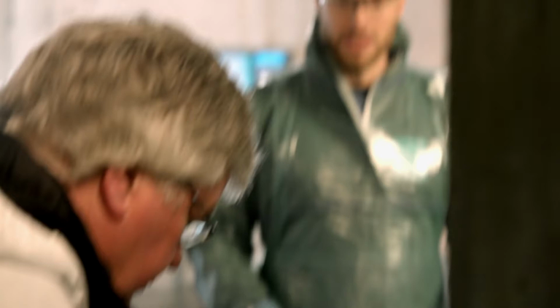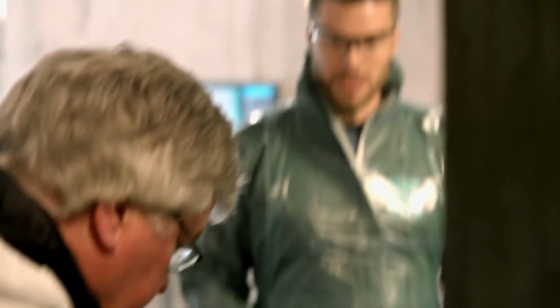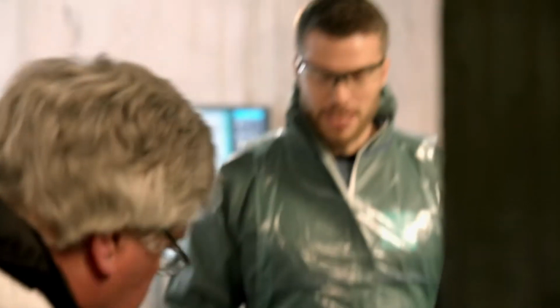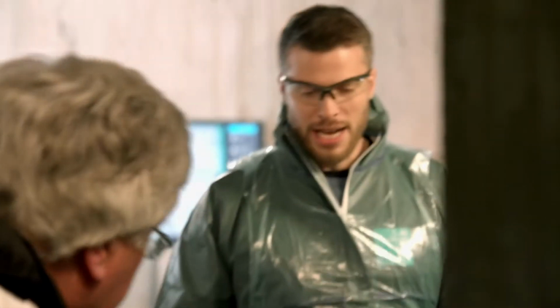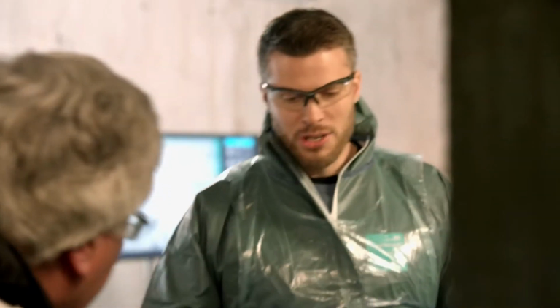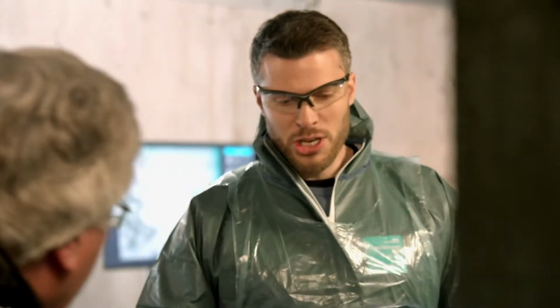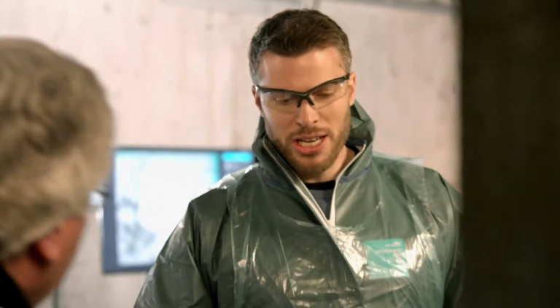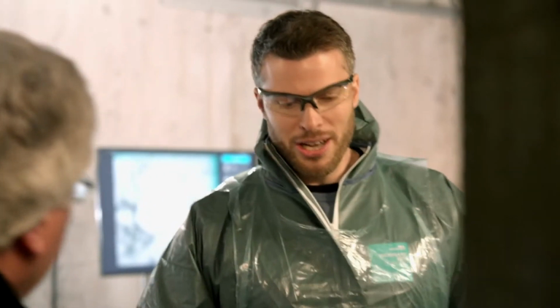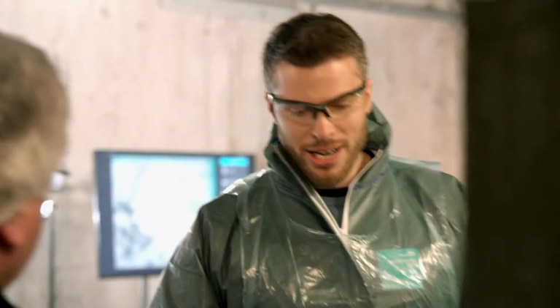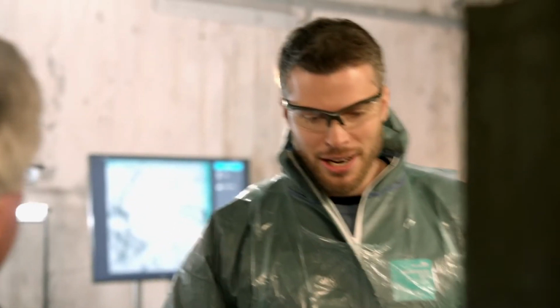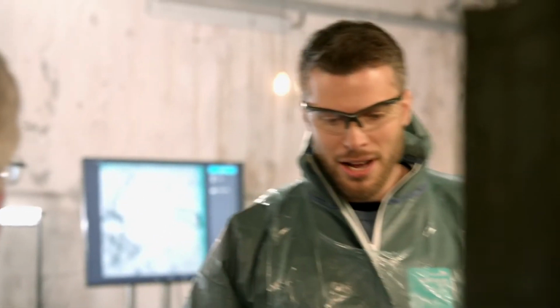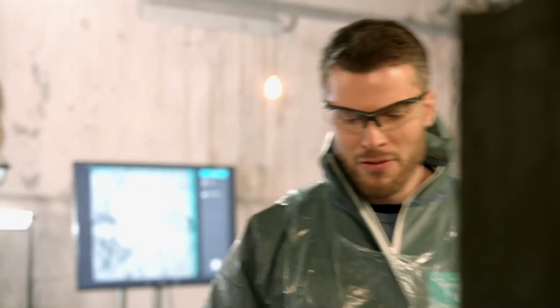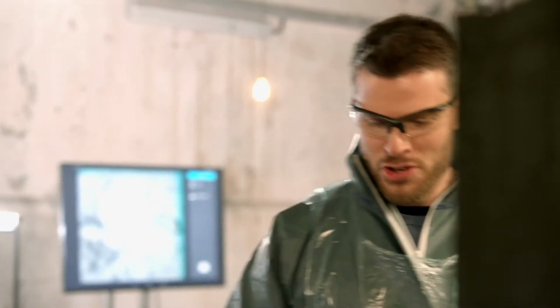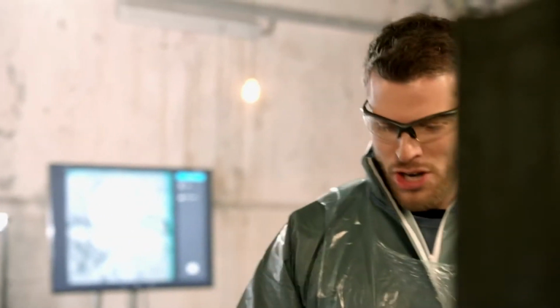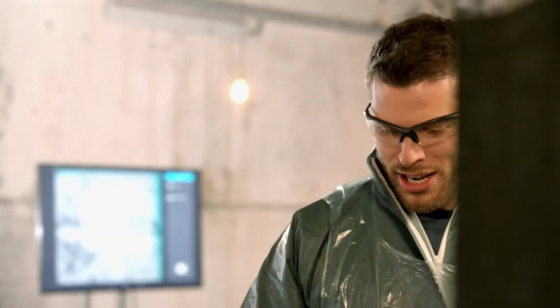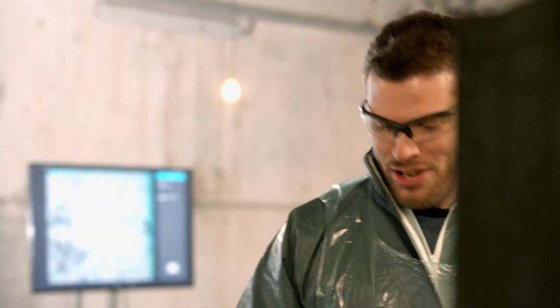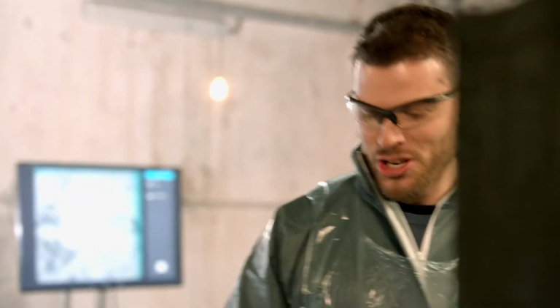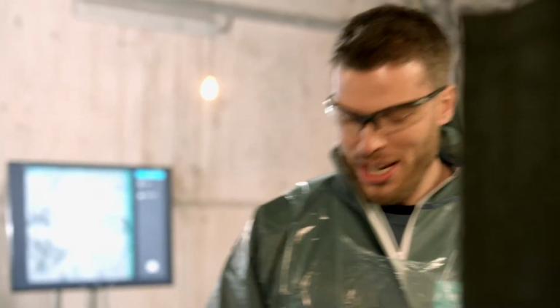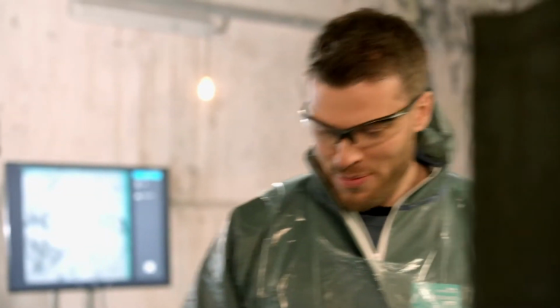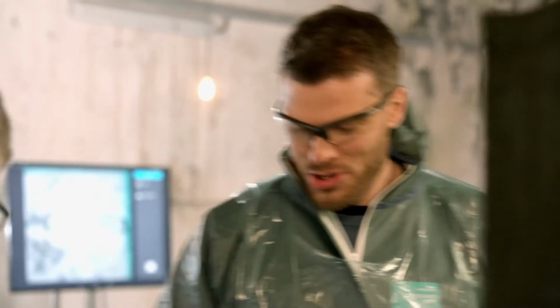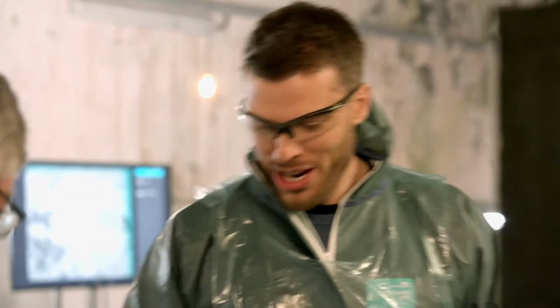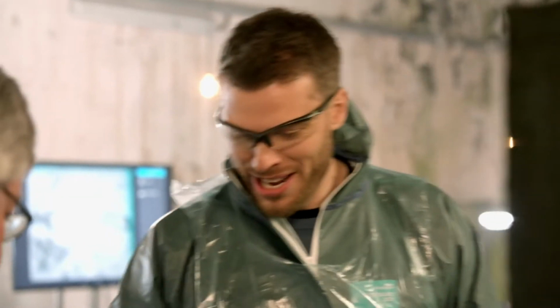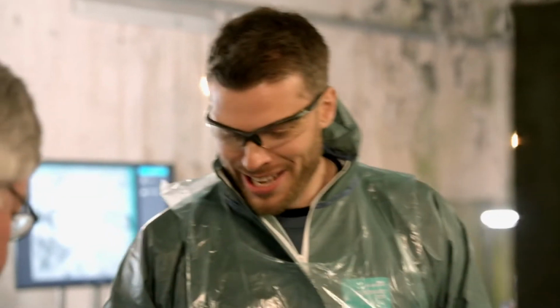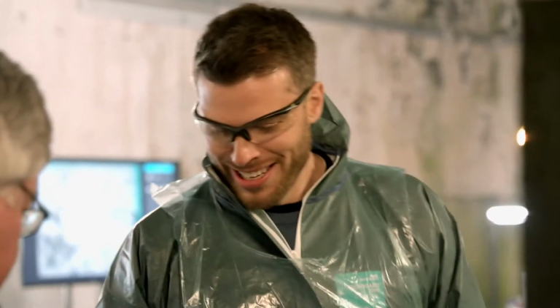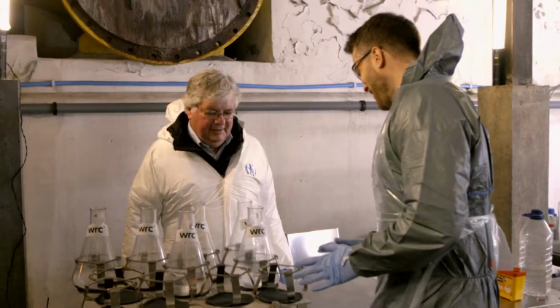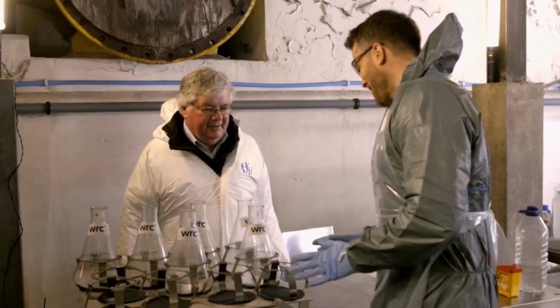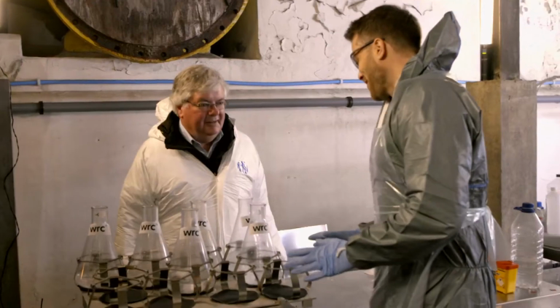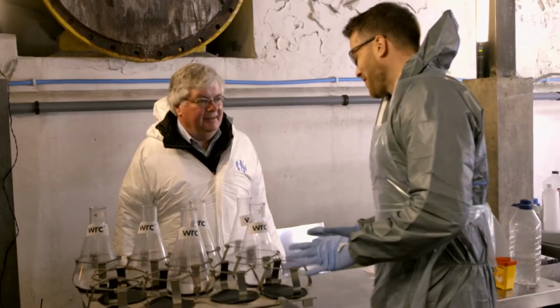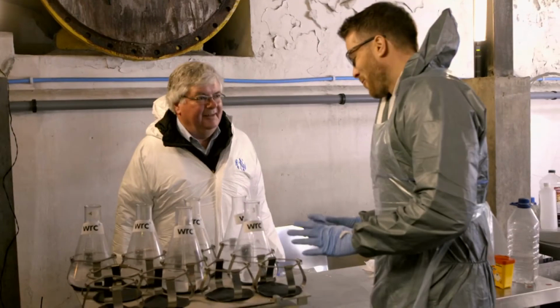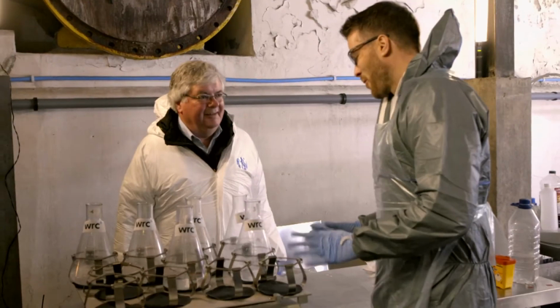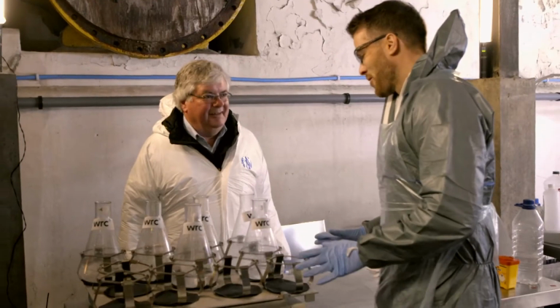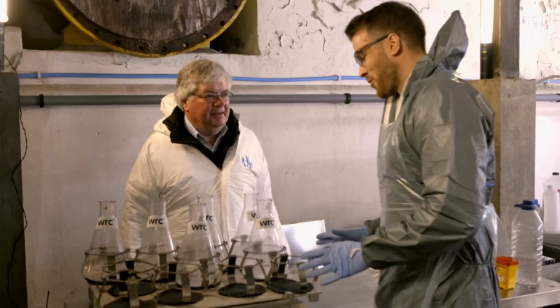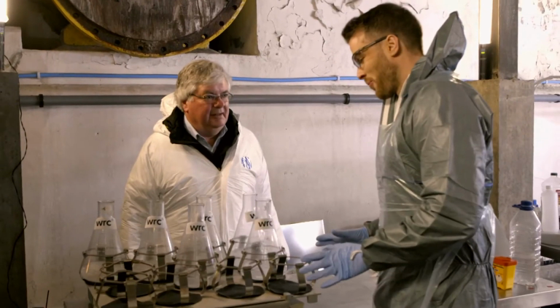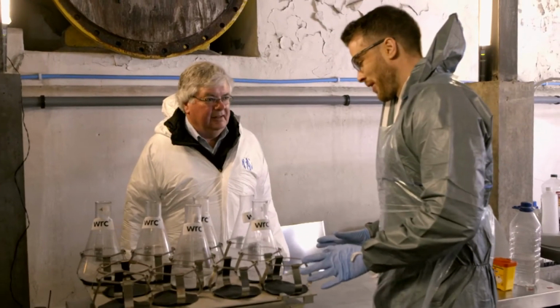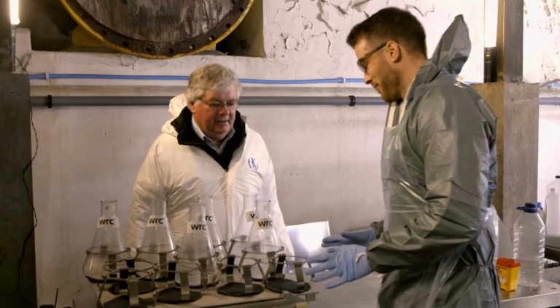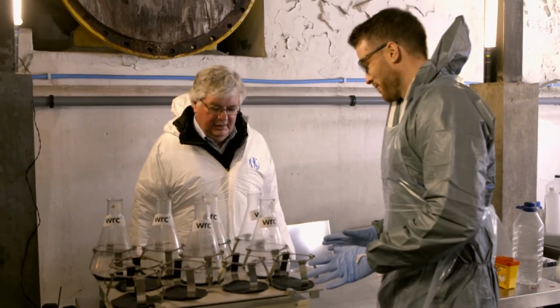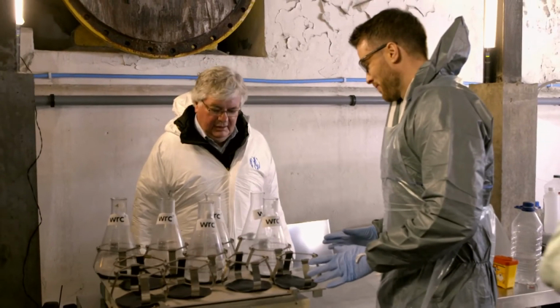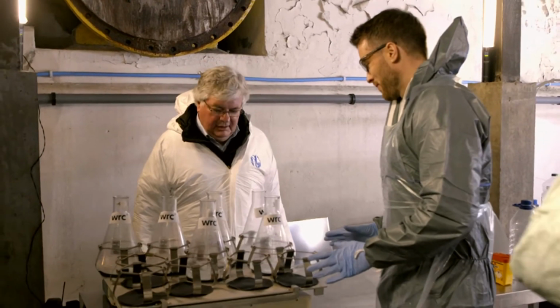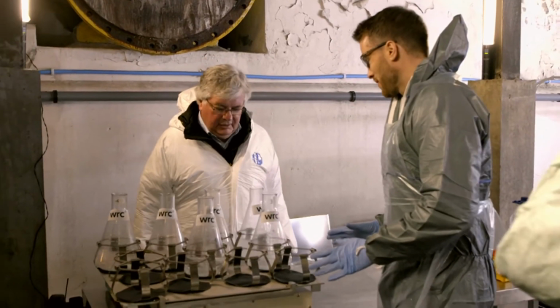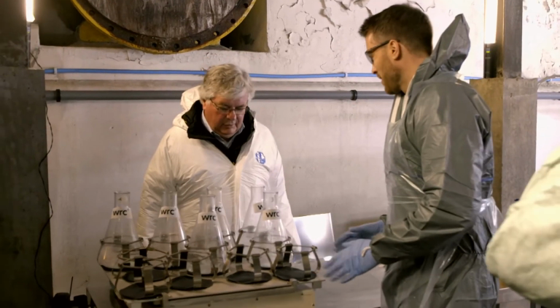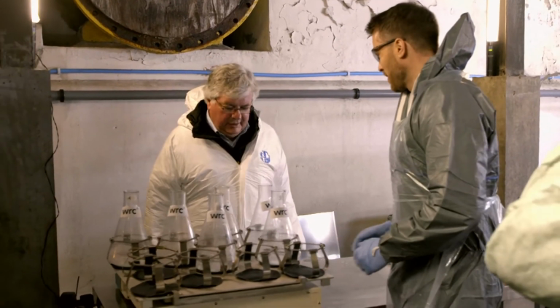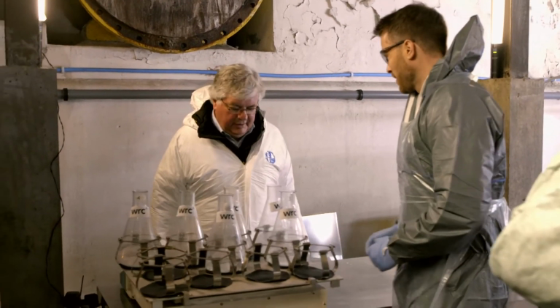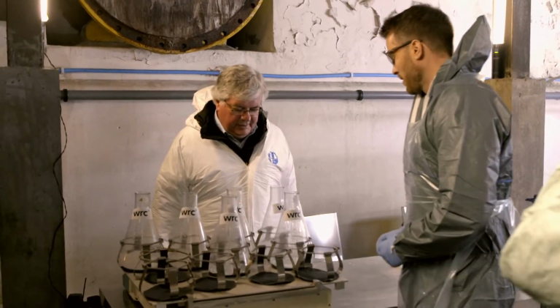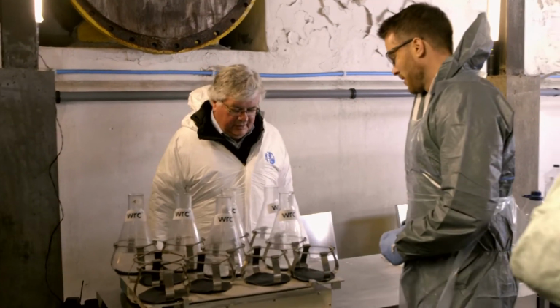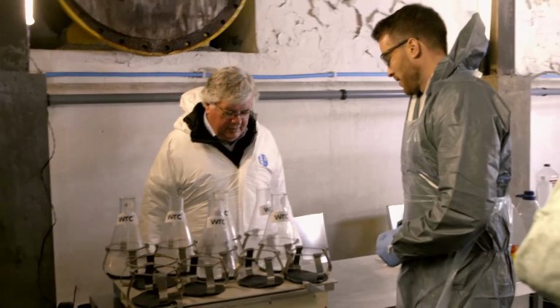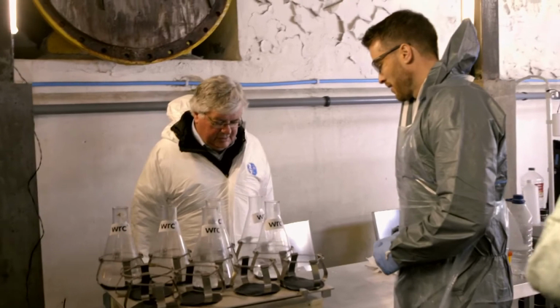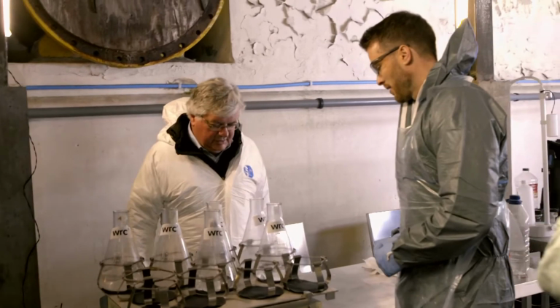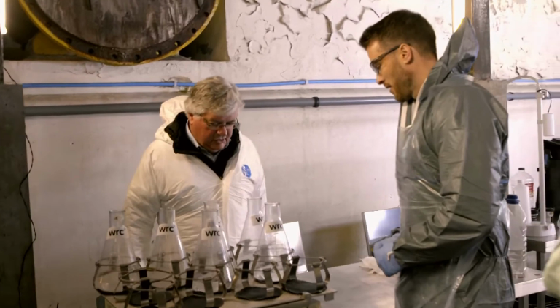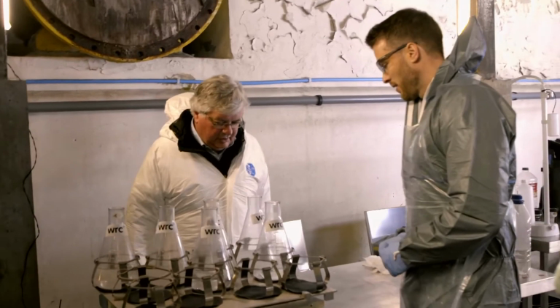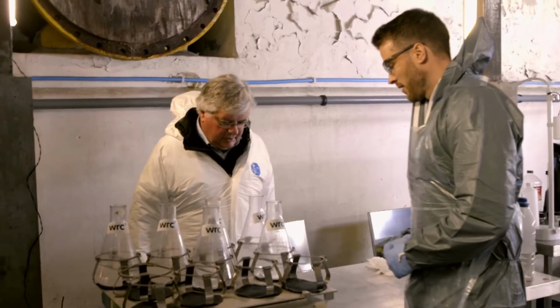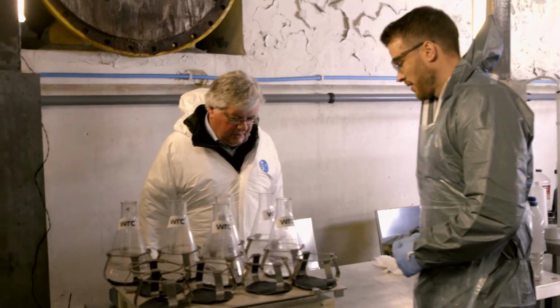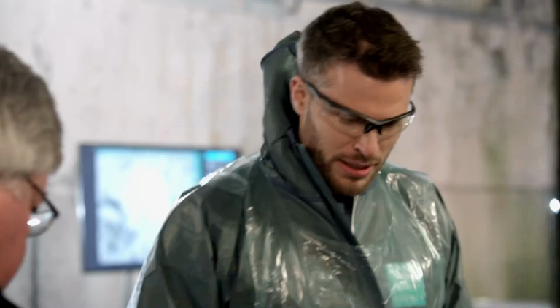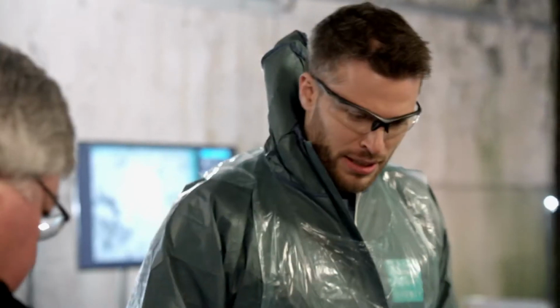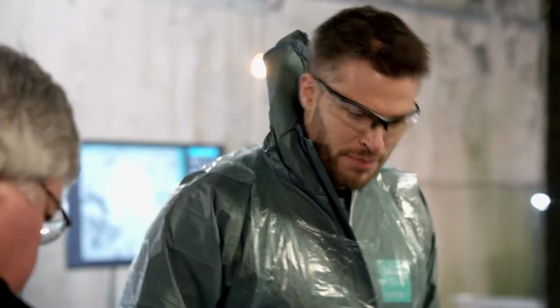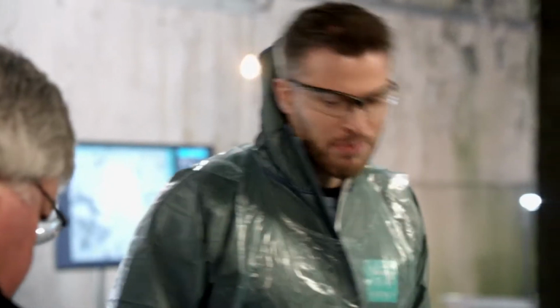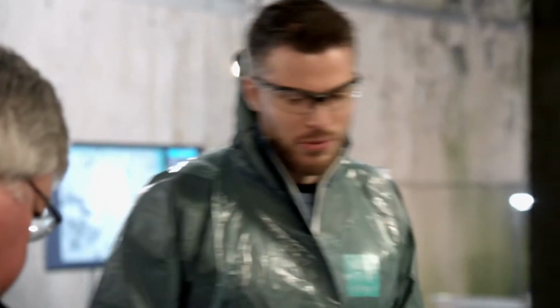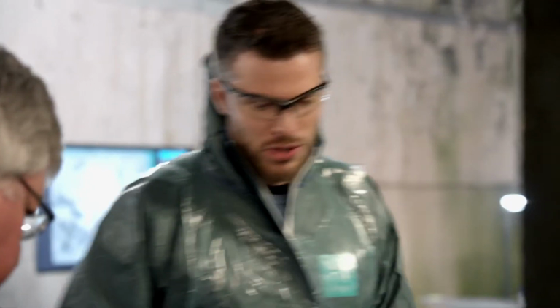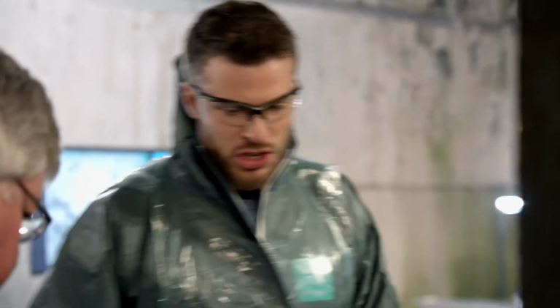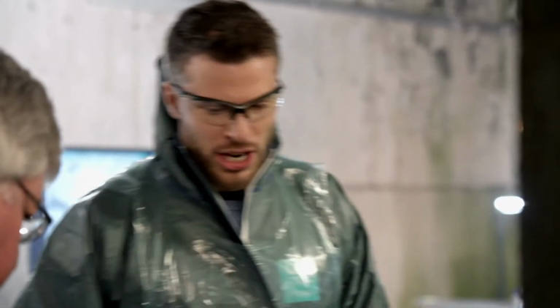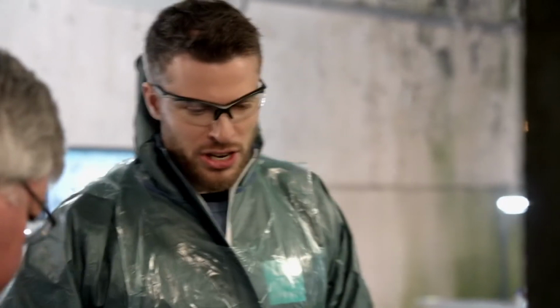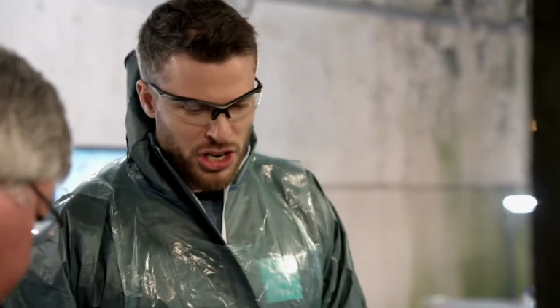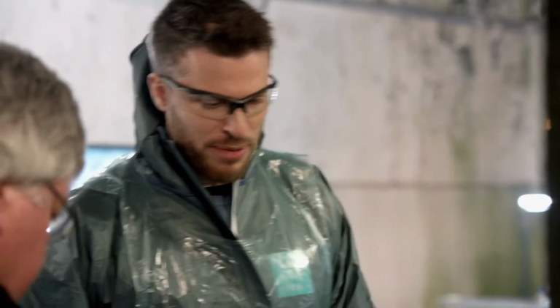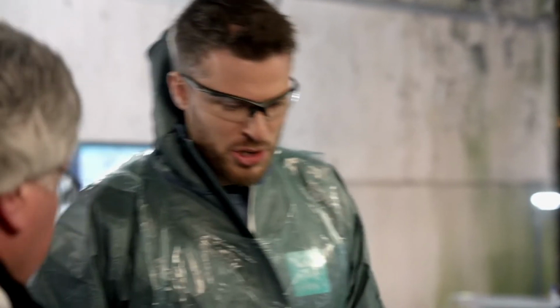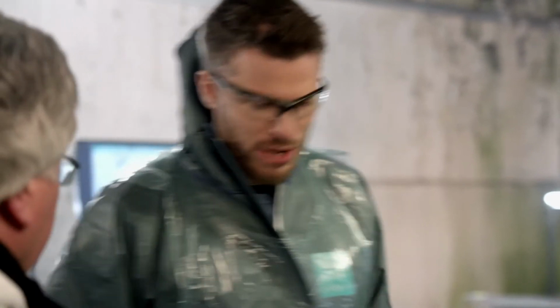Andy, I love the shaky, shaky machine. What are you doing with it? This is a shaking table, basically.